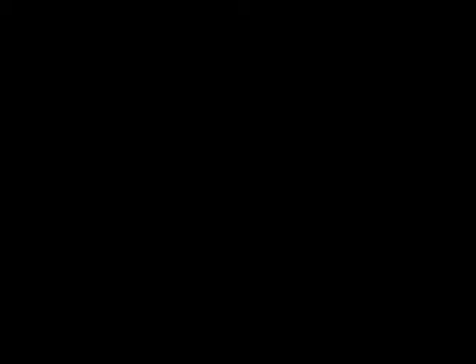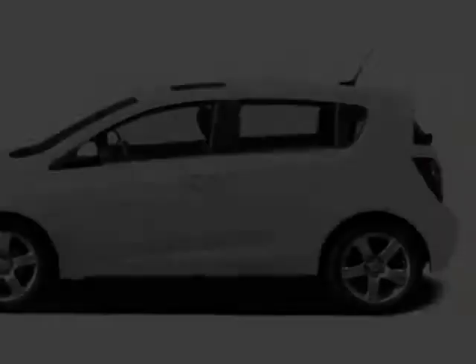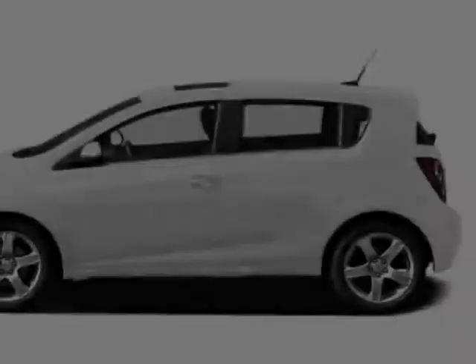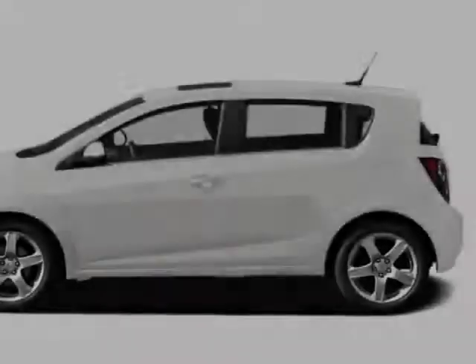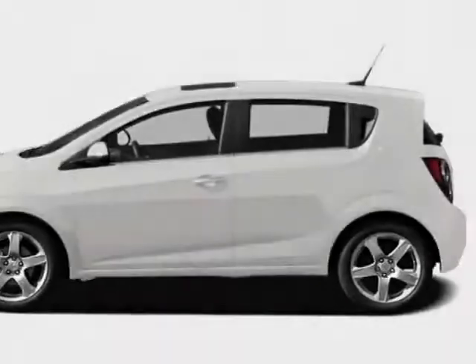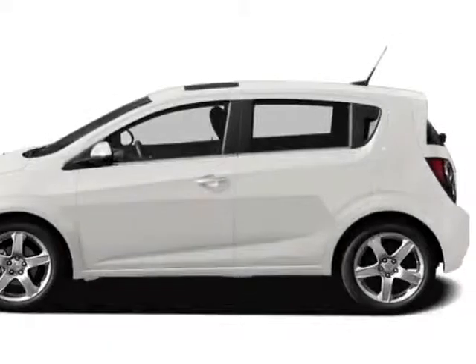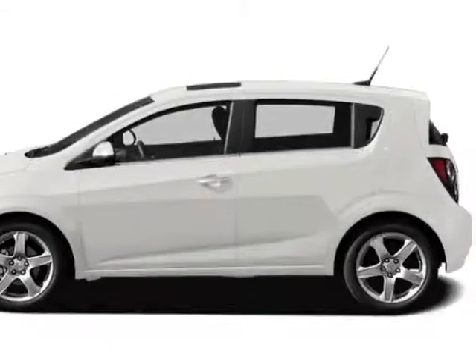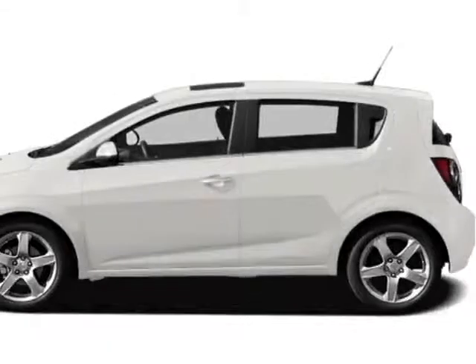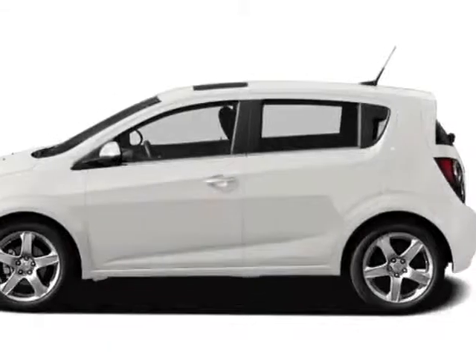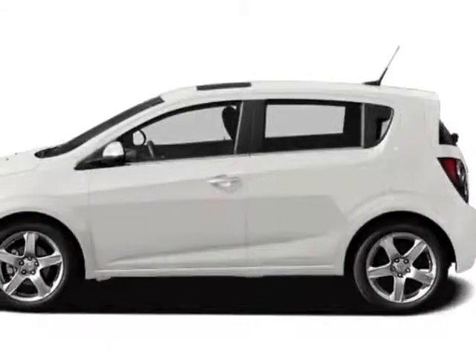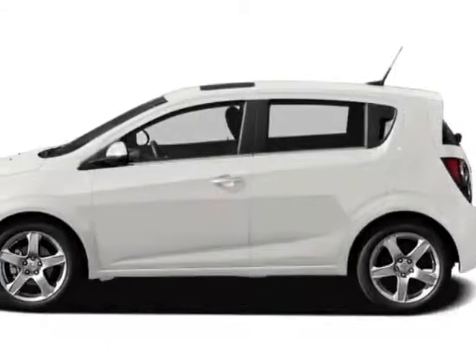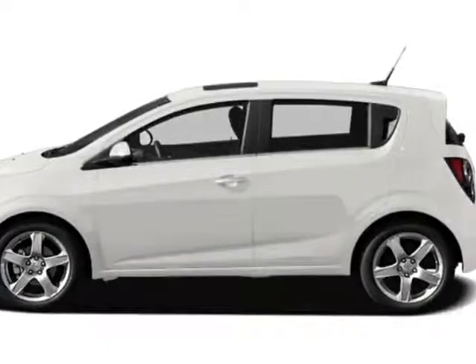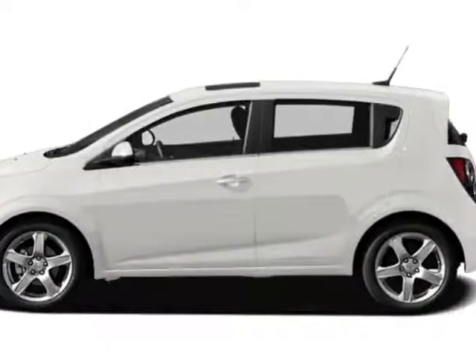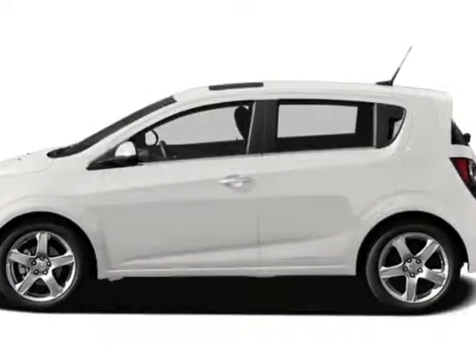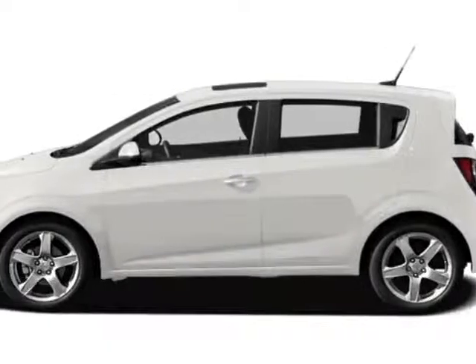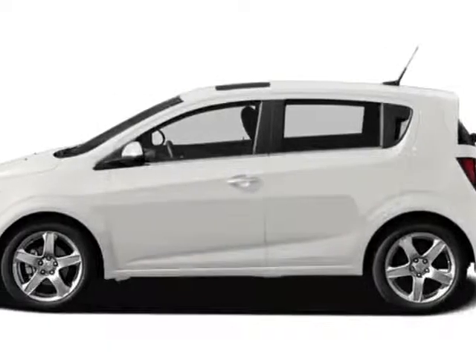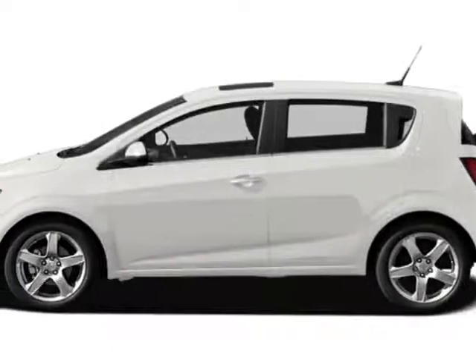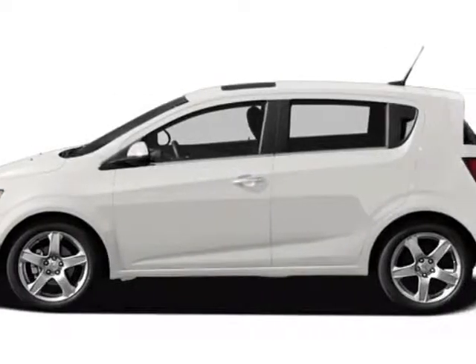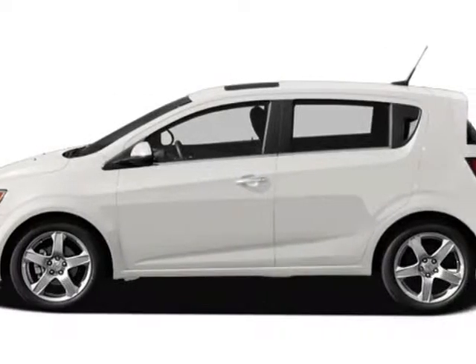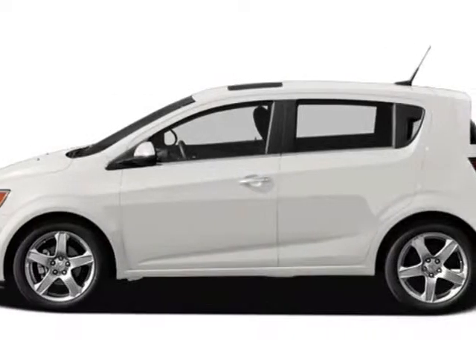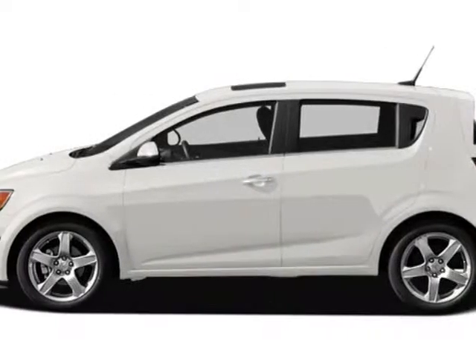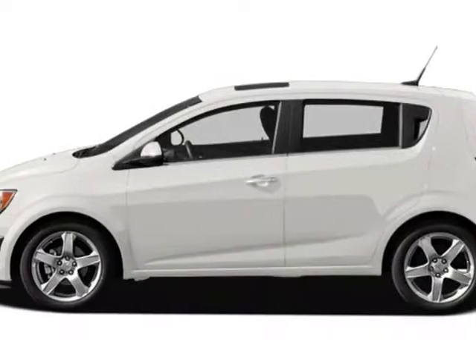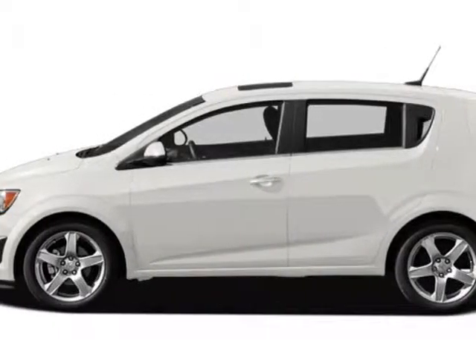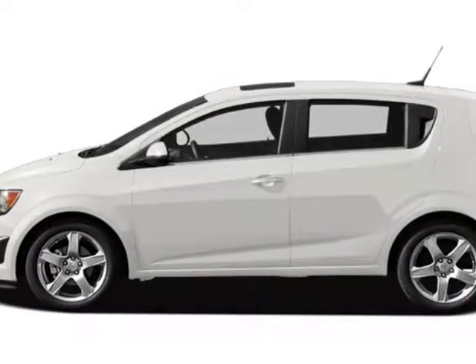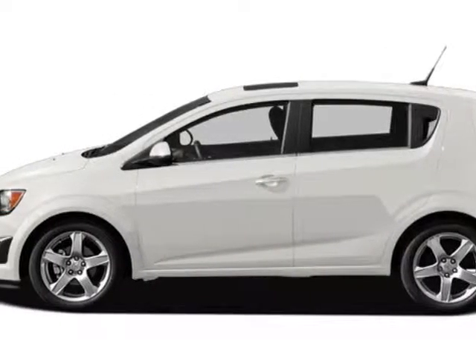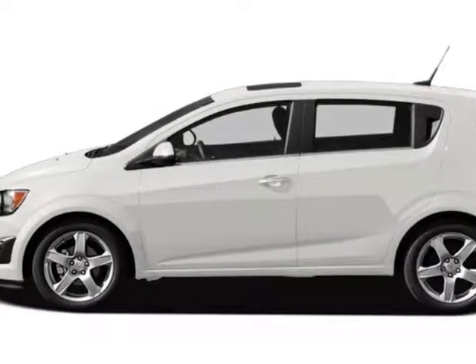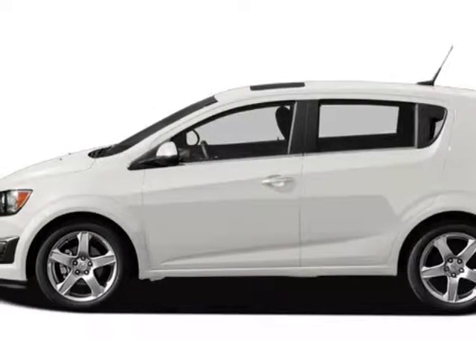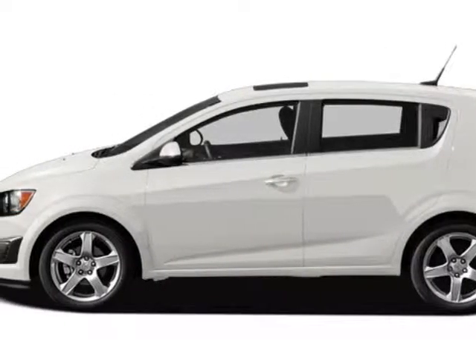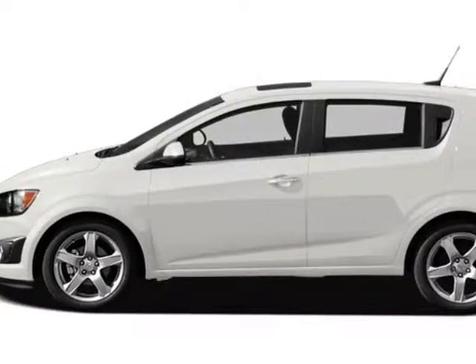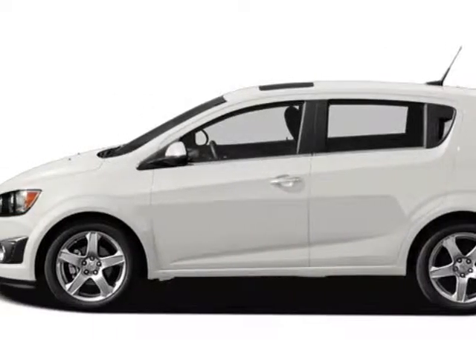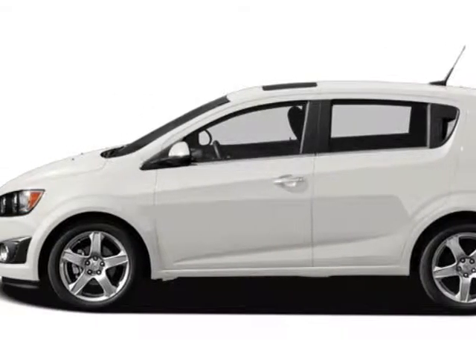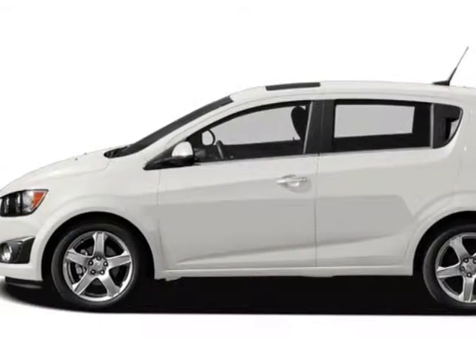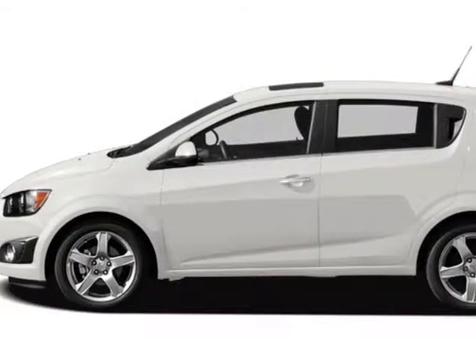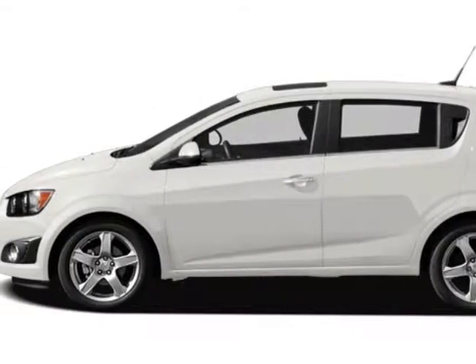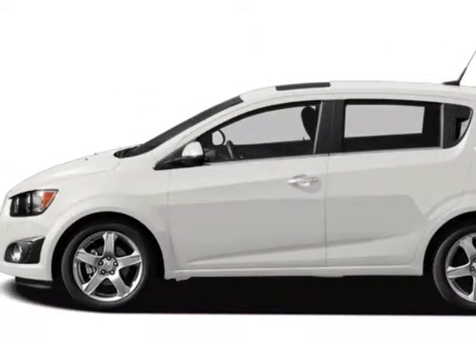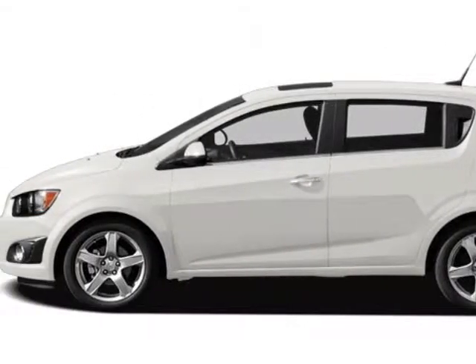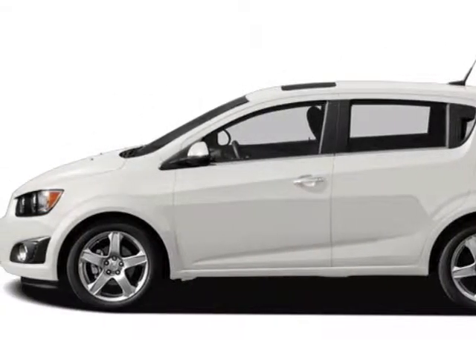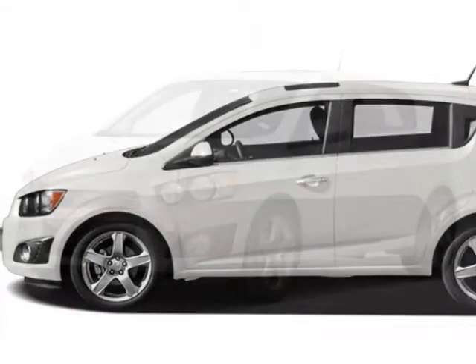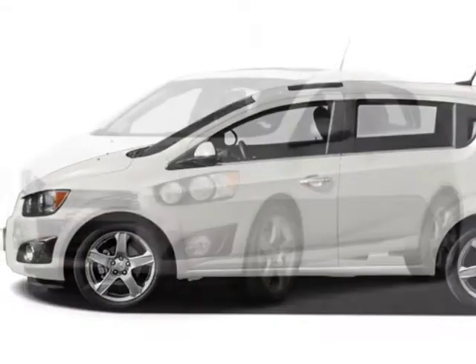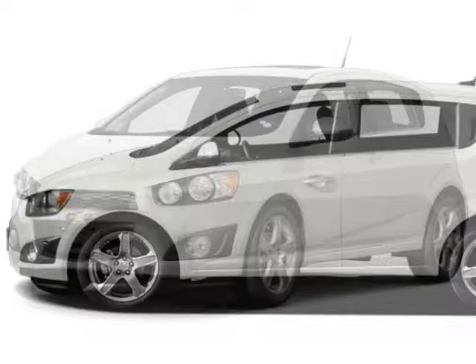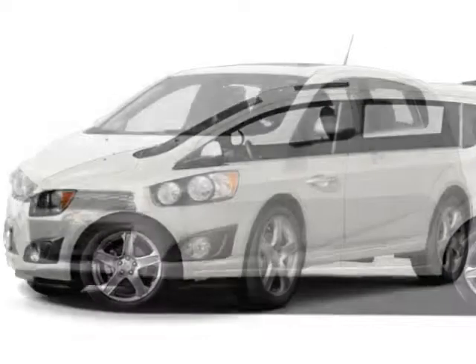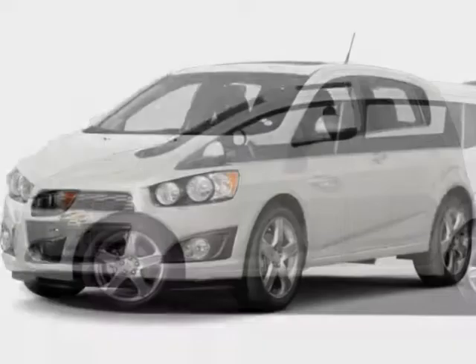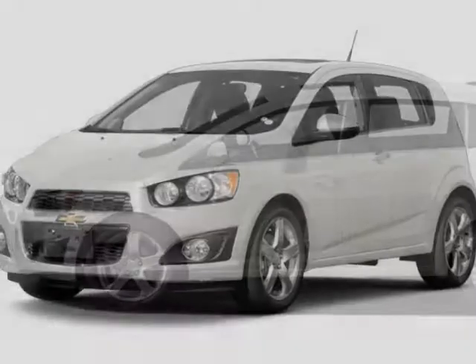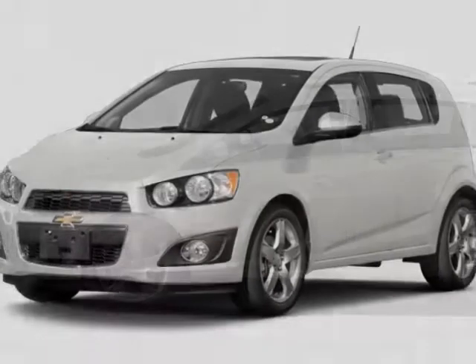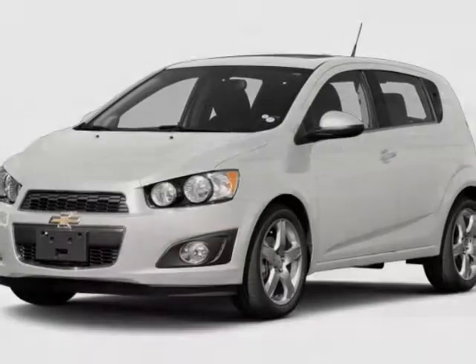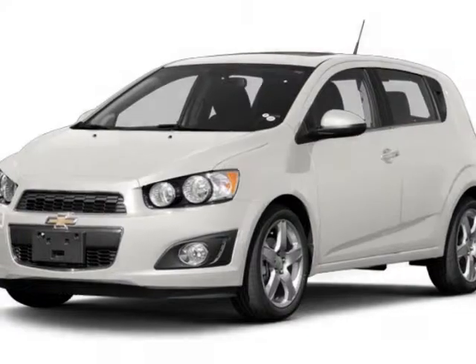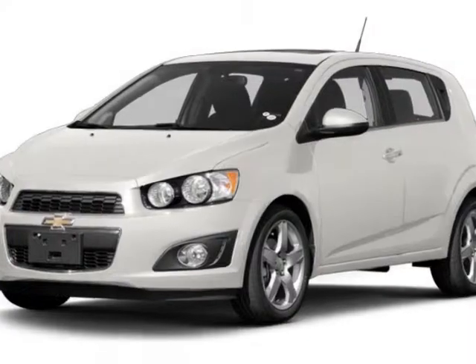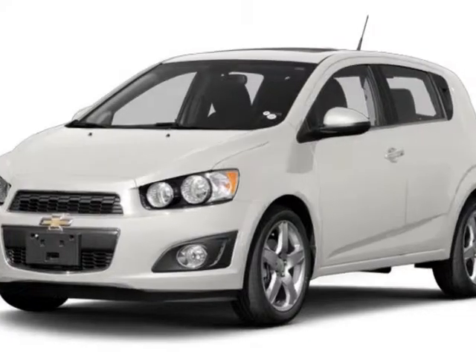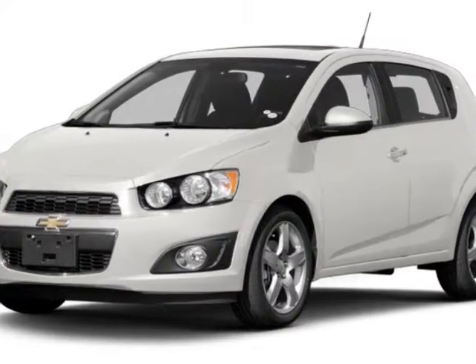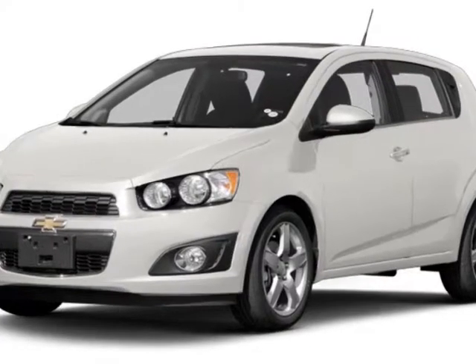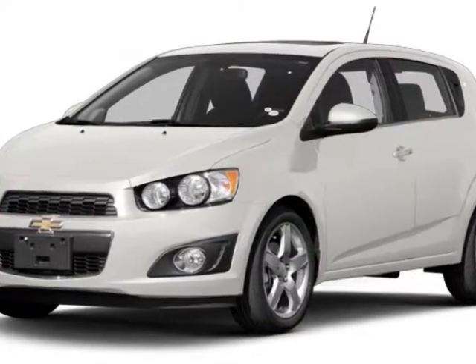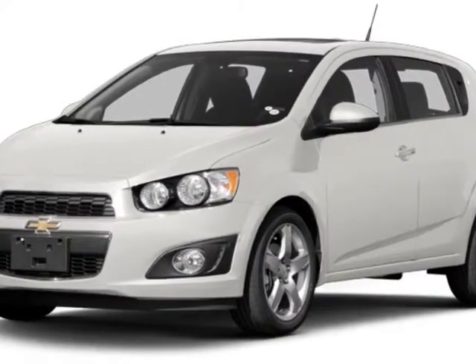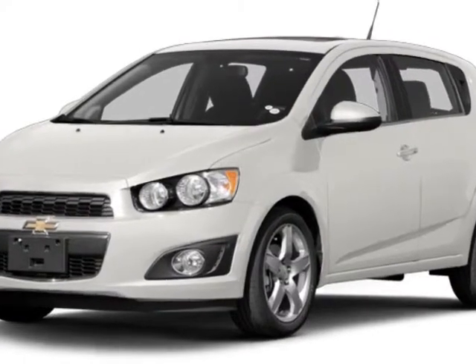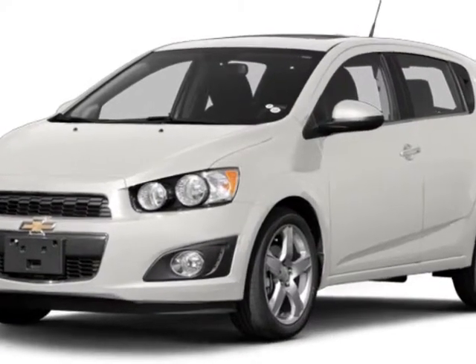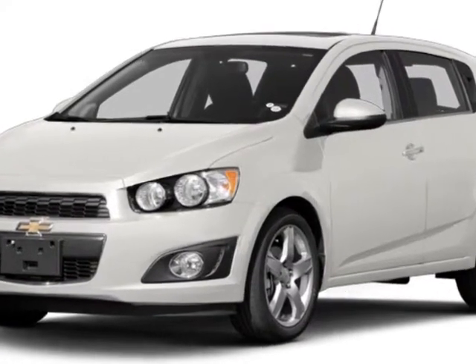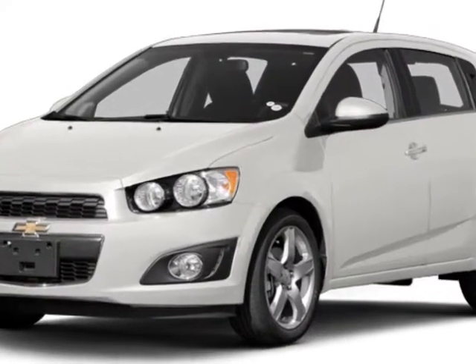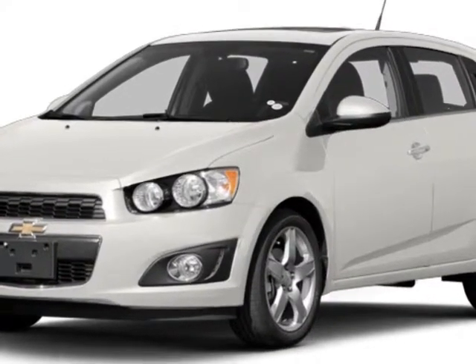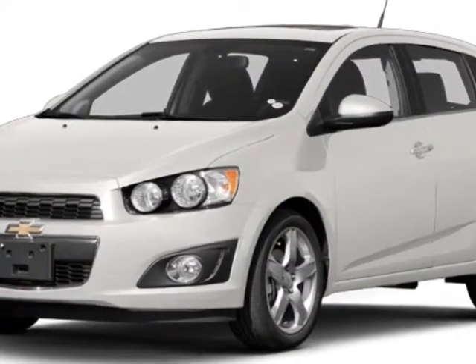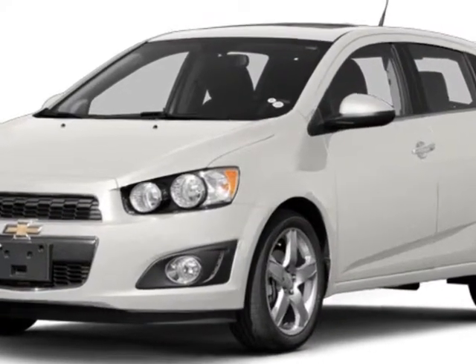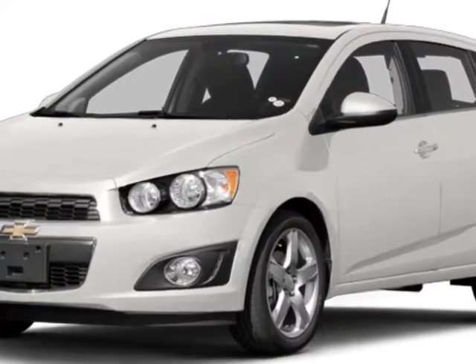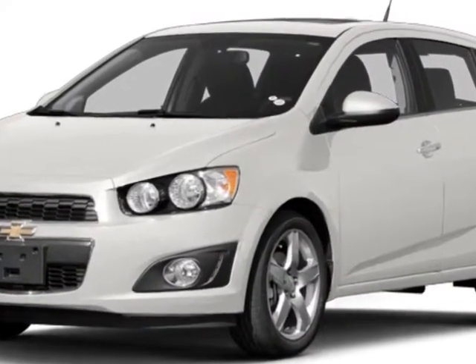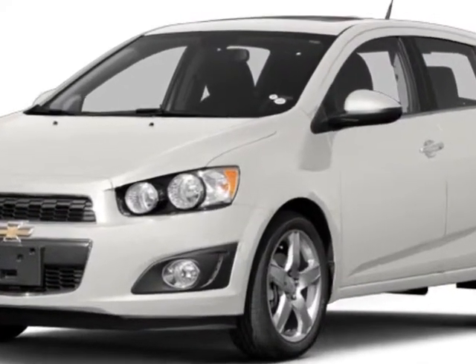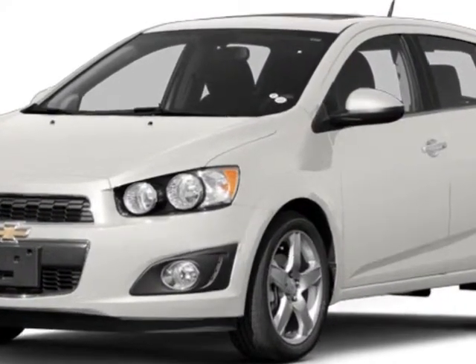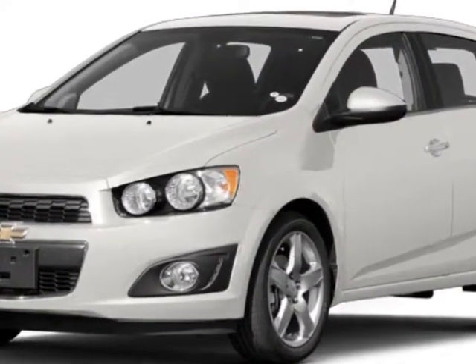Take a look at this new 2013 Chevrolet Sonic. For your protection, this vehicle has a full factory warranty.